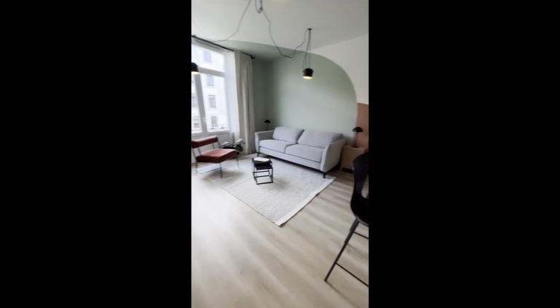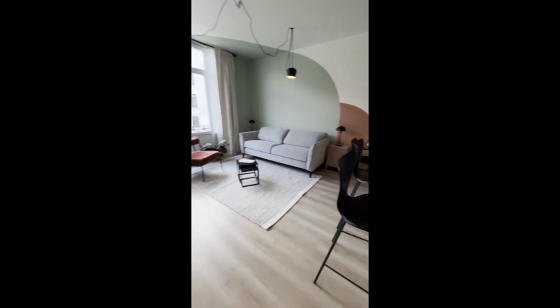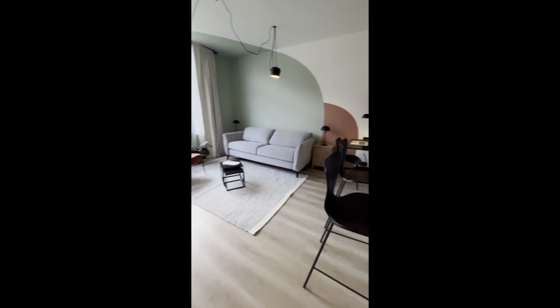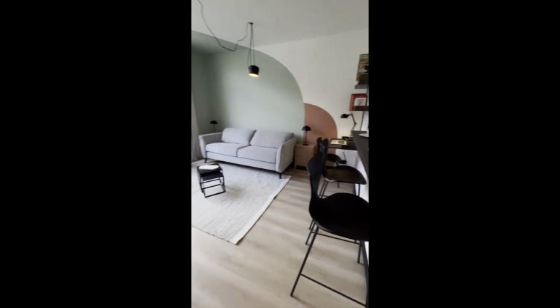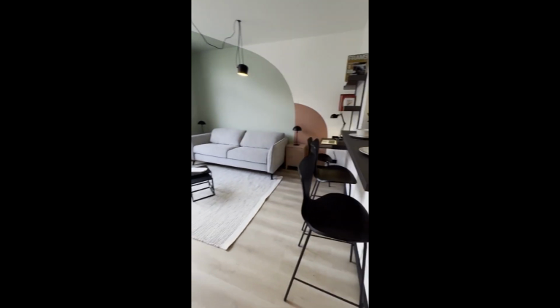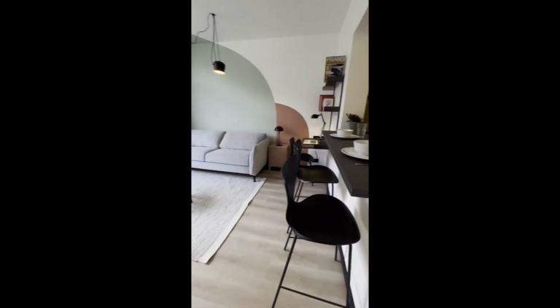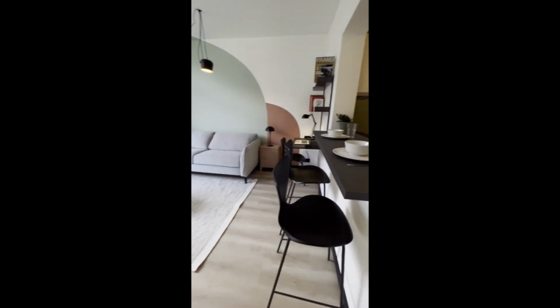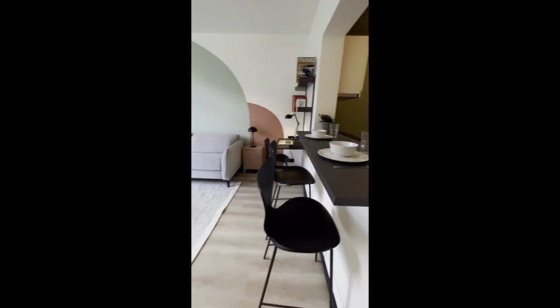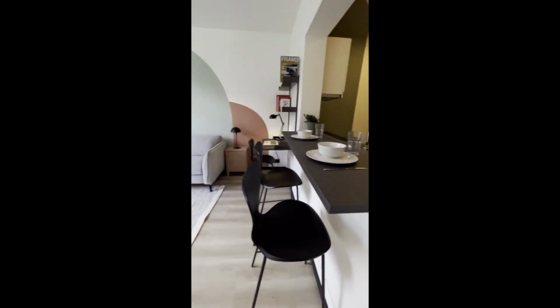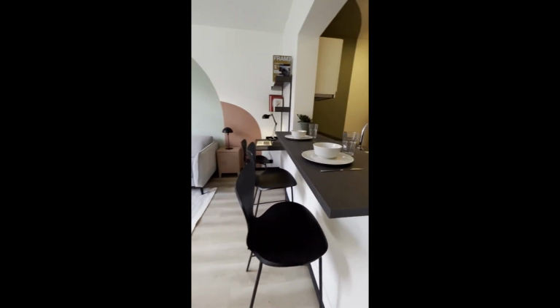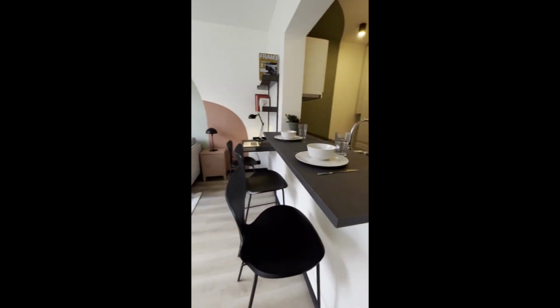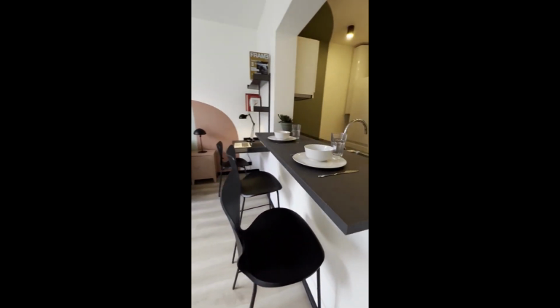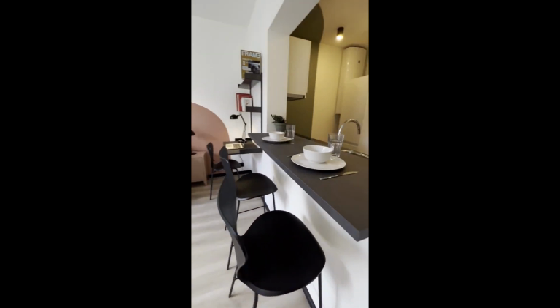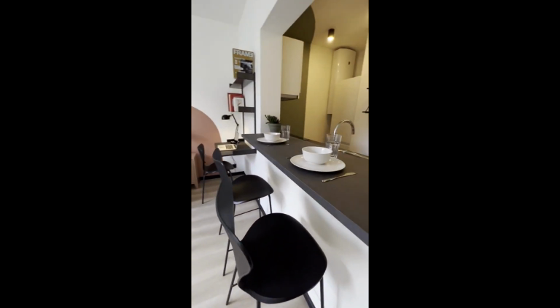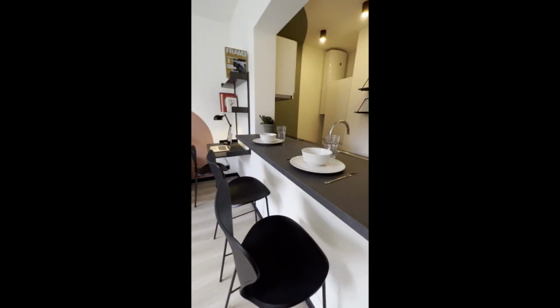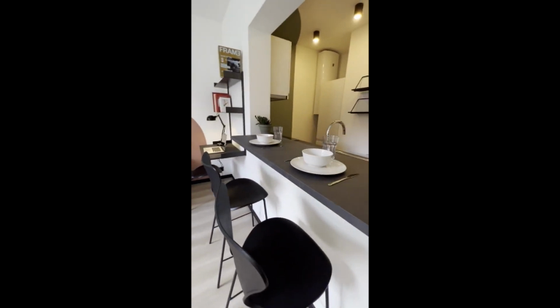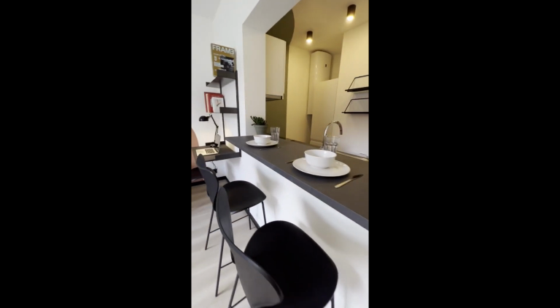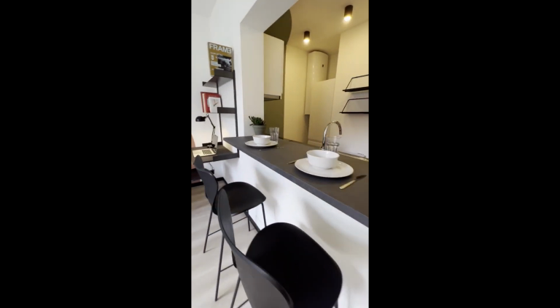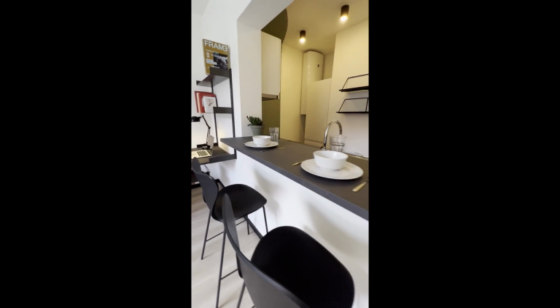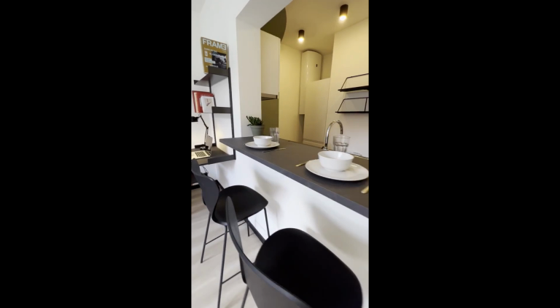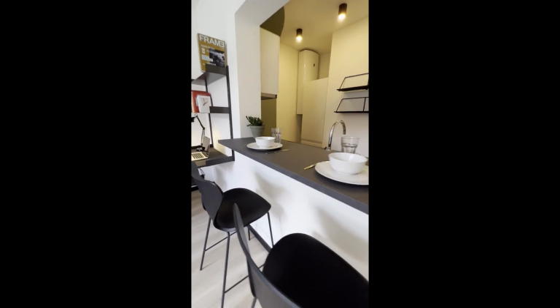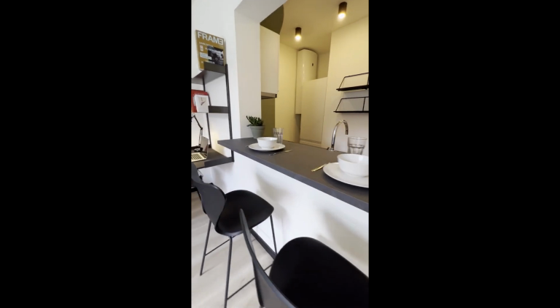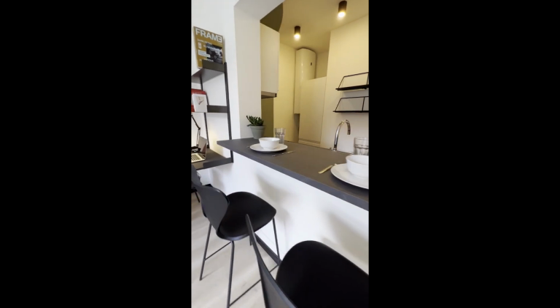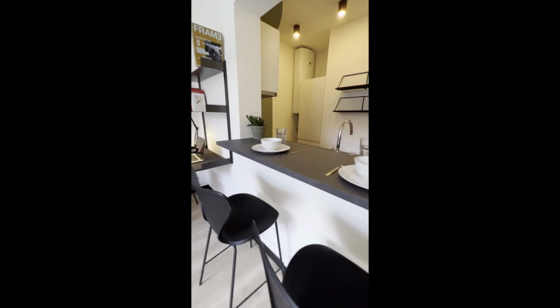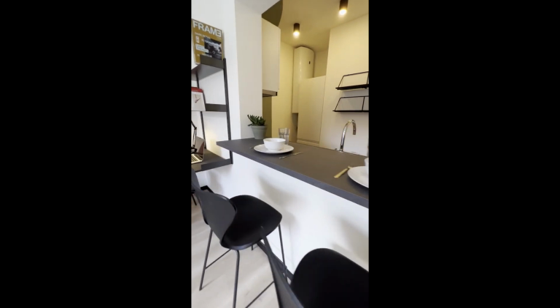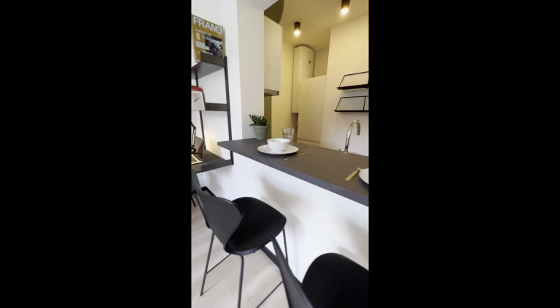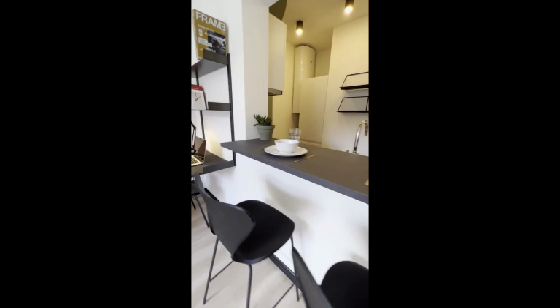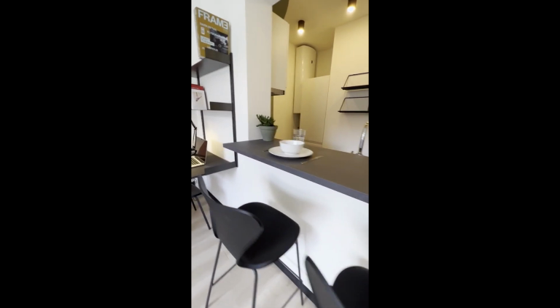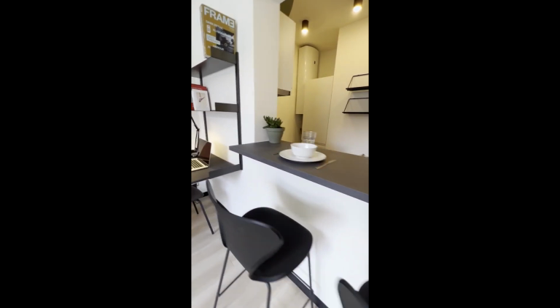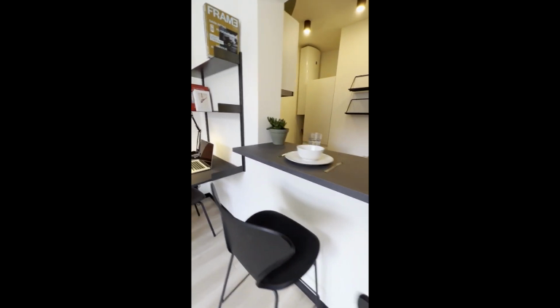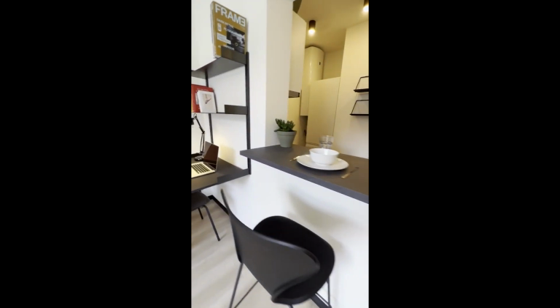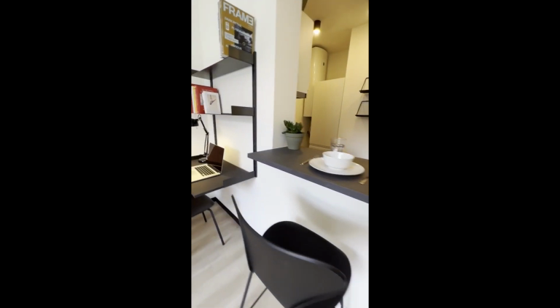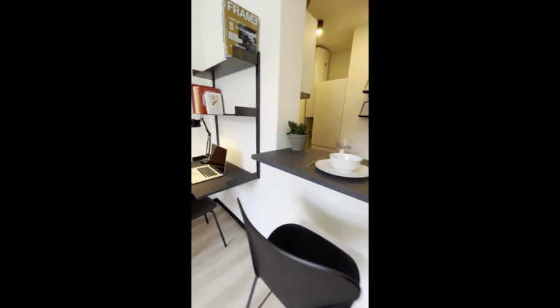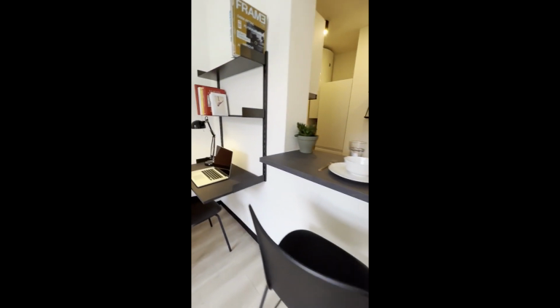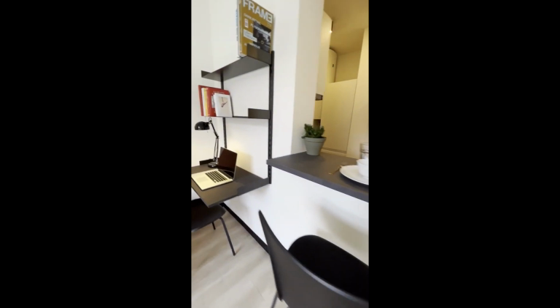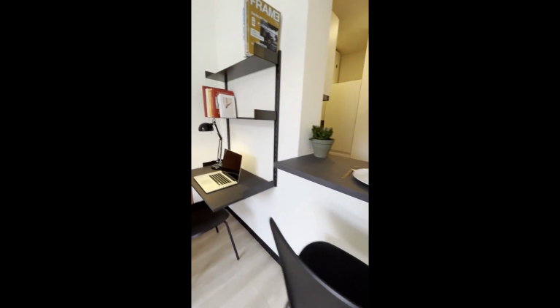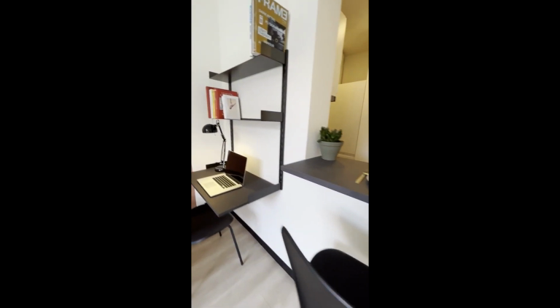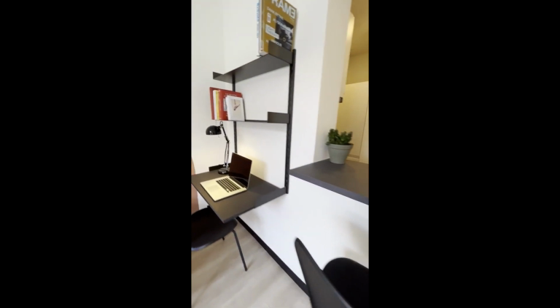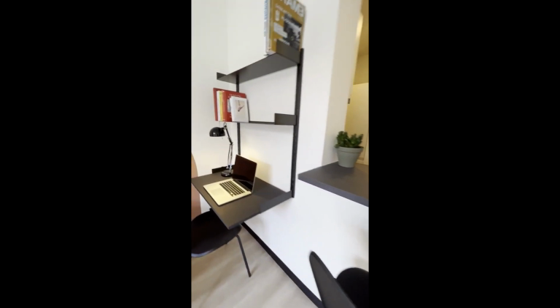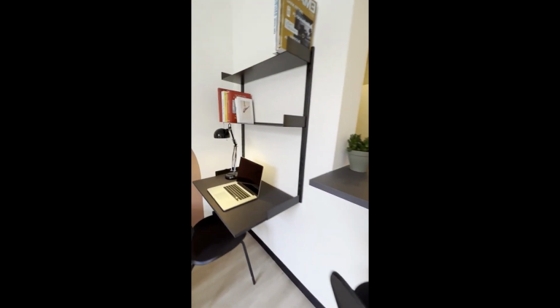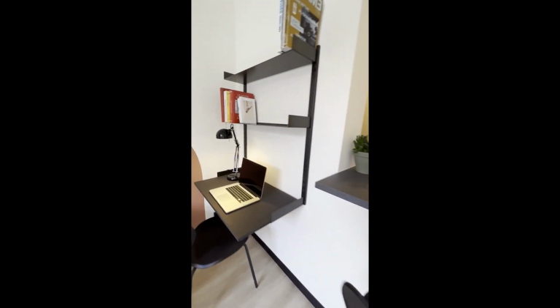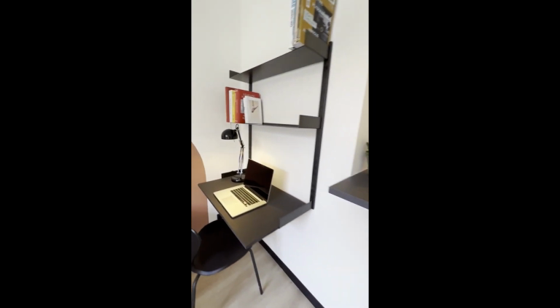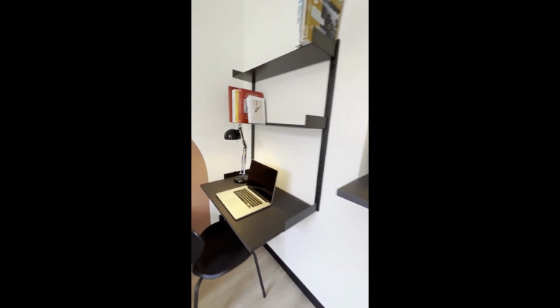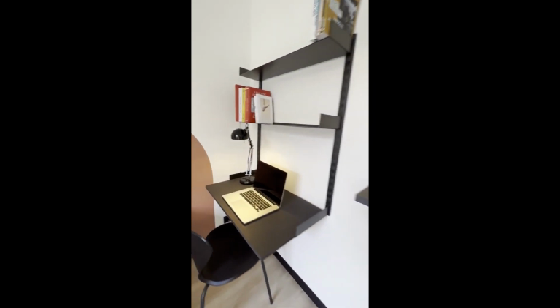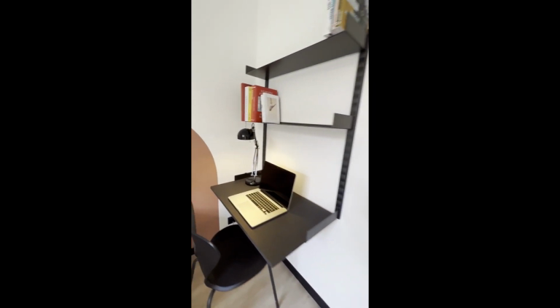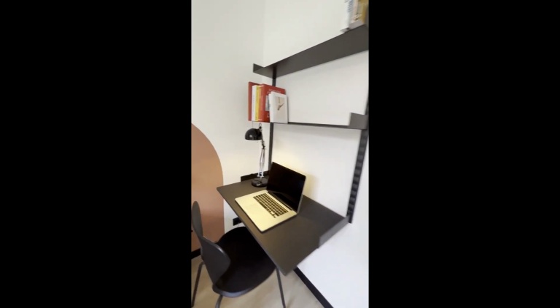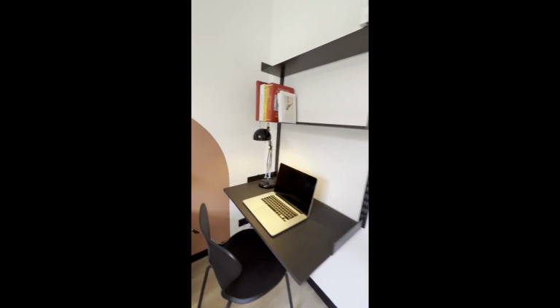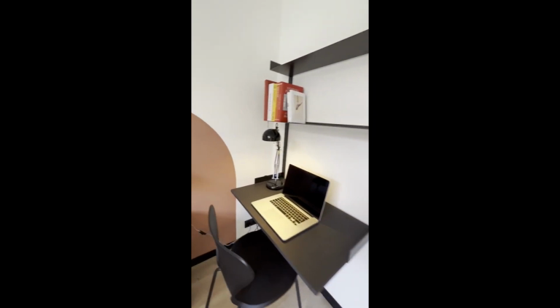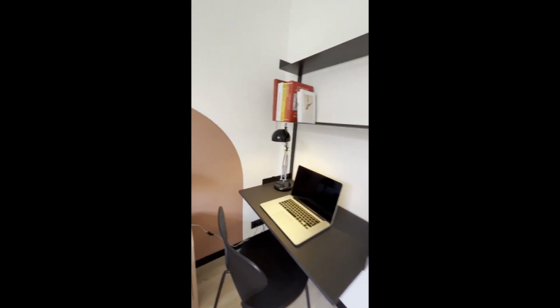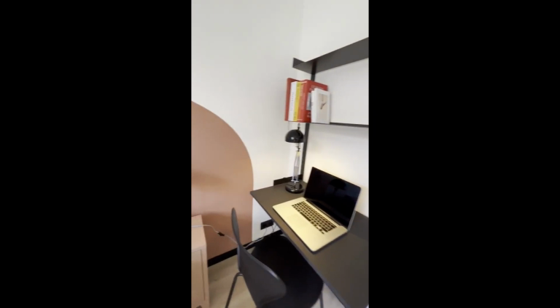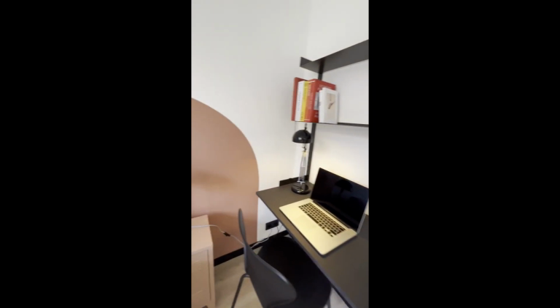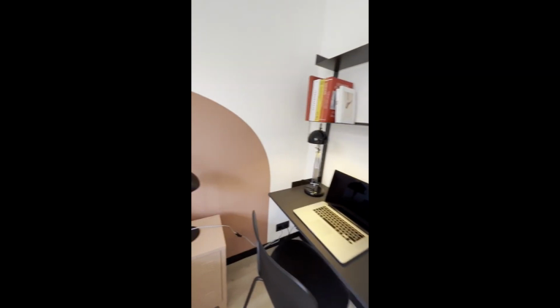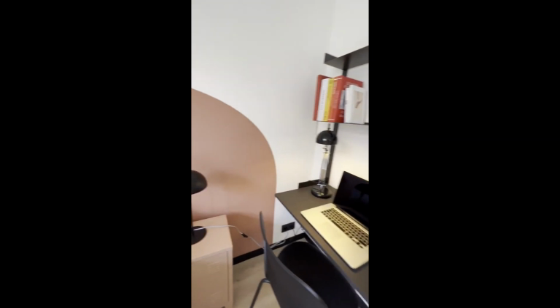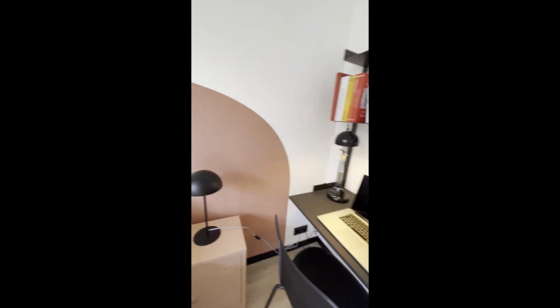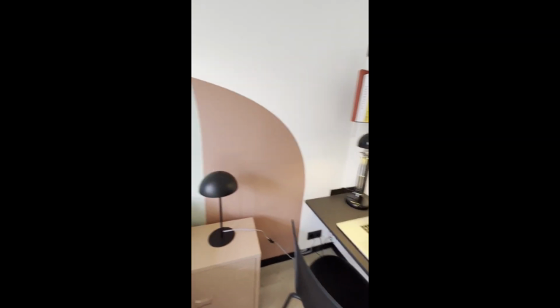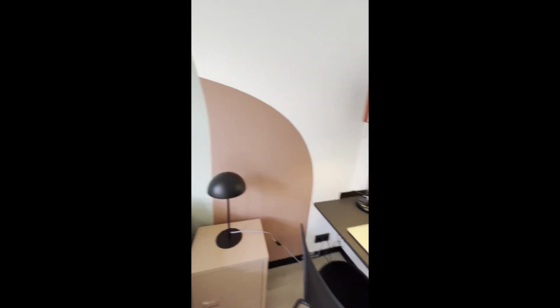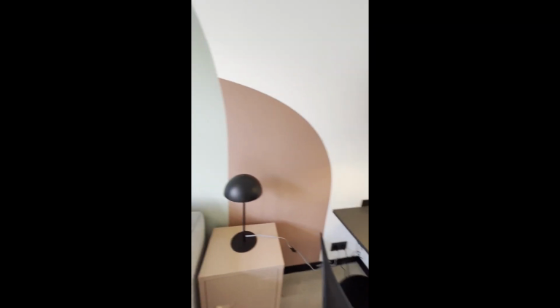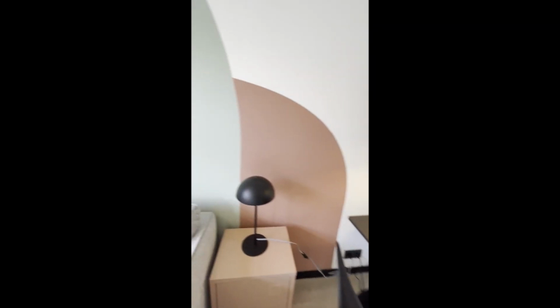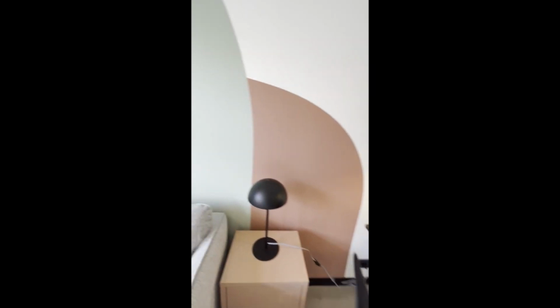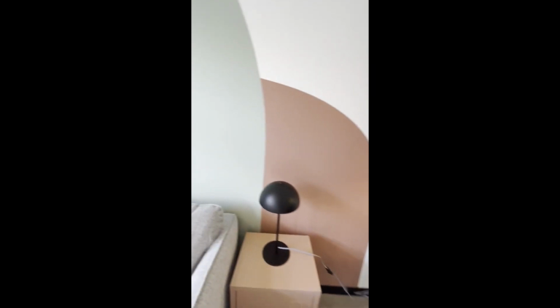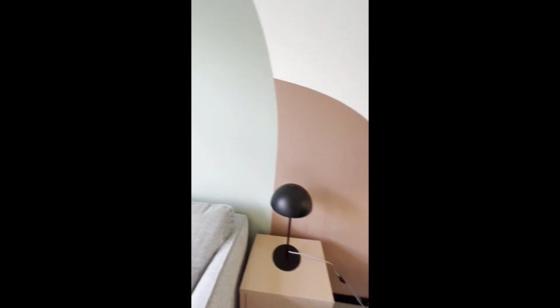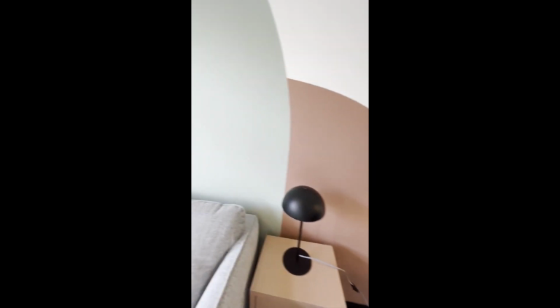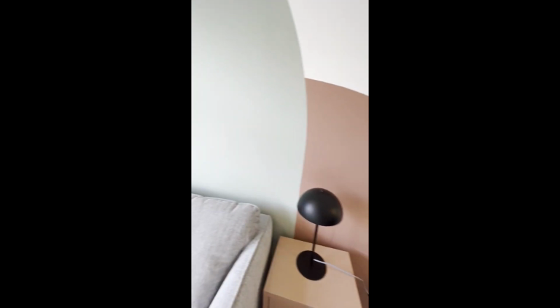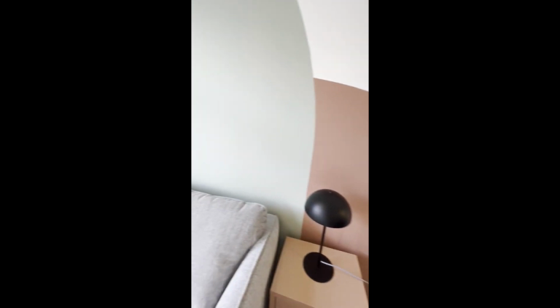In the corner we also have this little desk, so you have your work area, which is really nice.